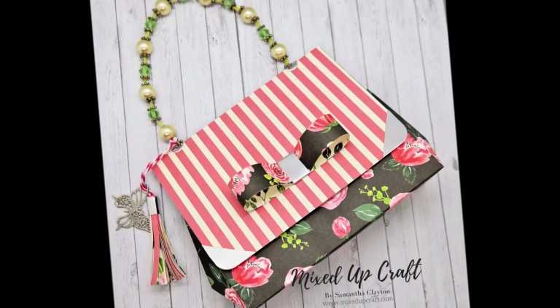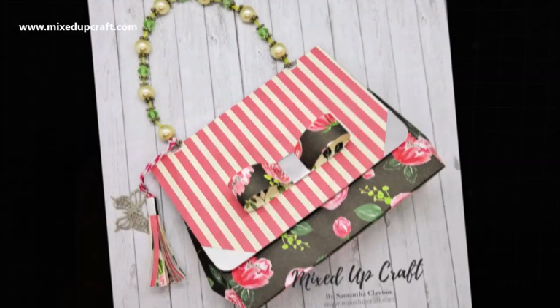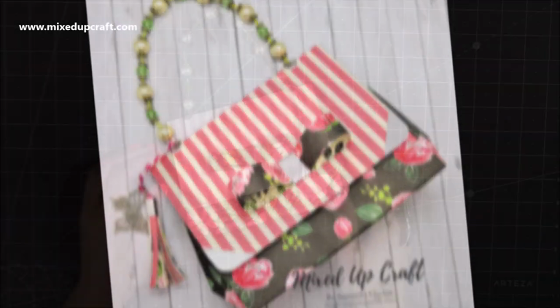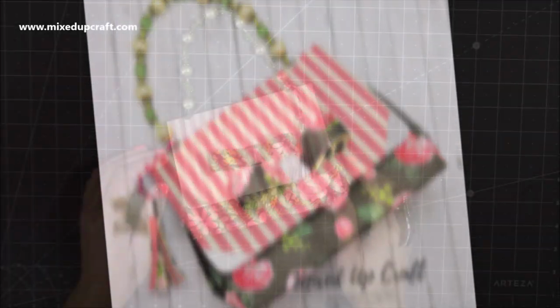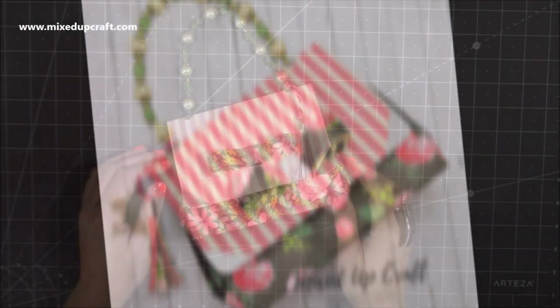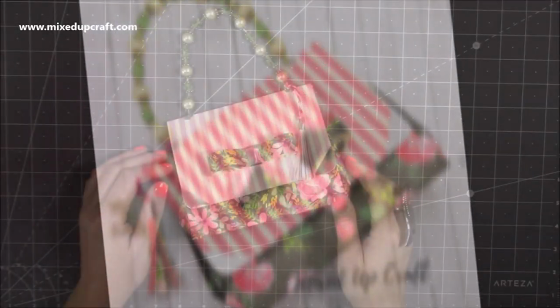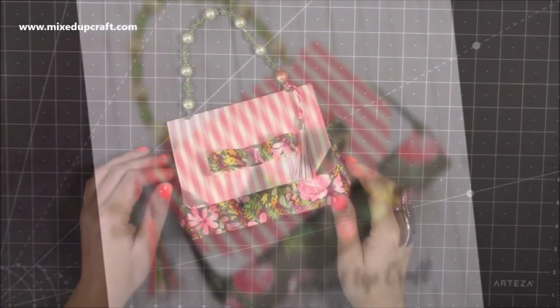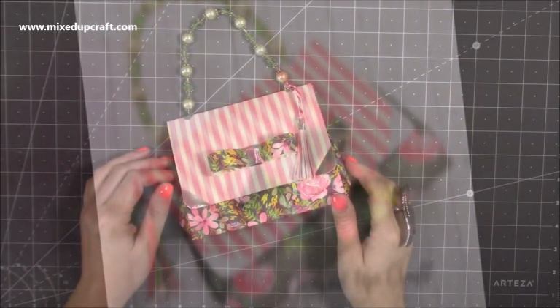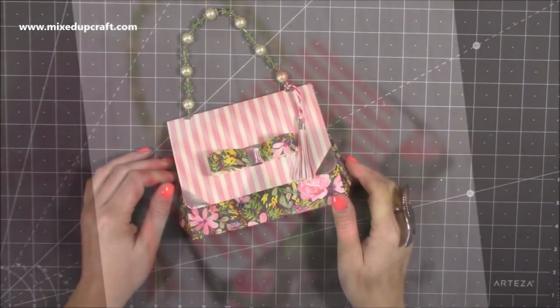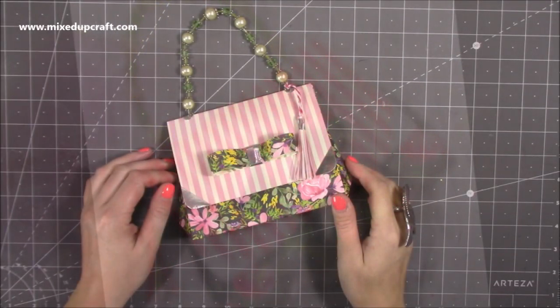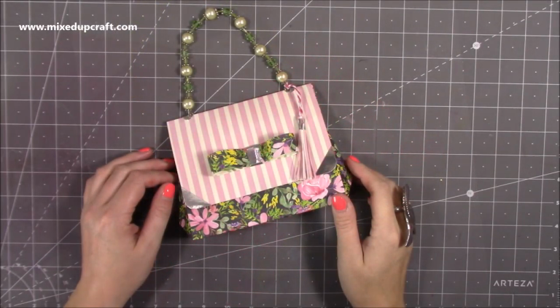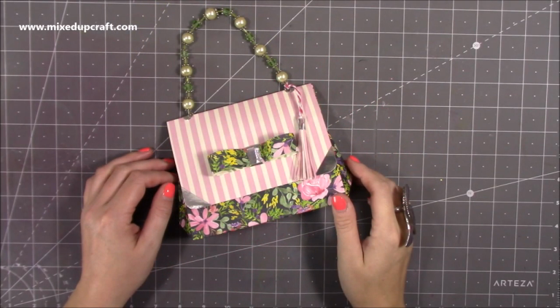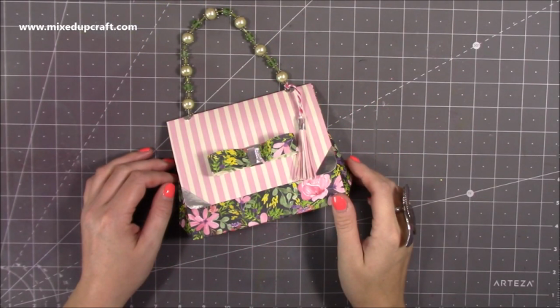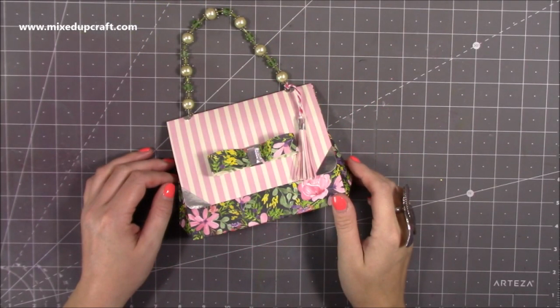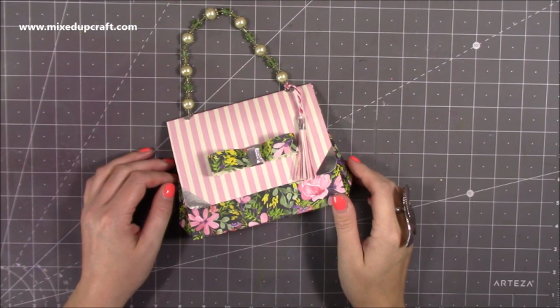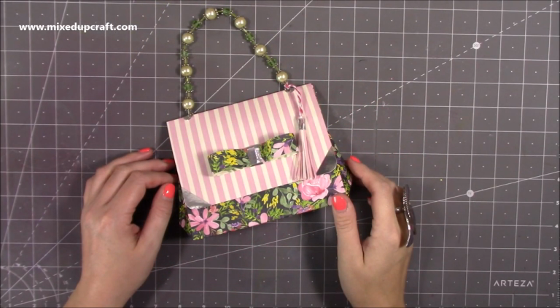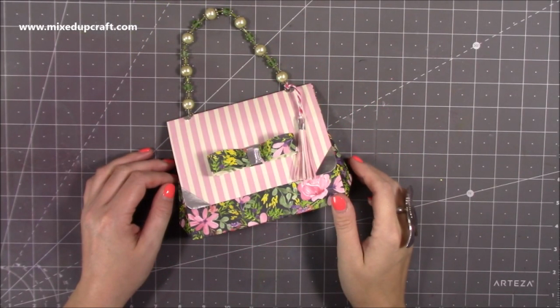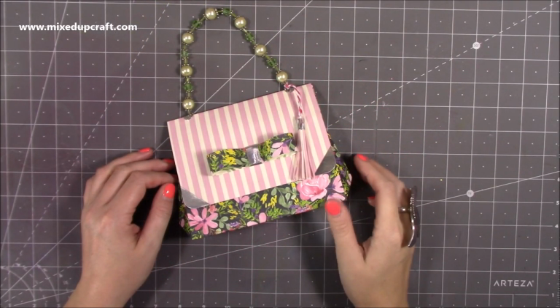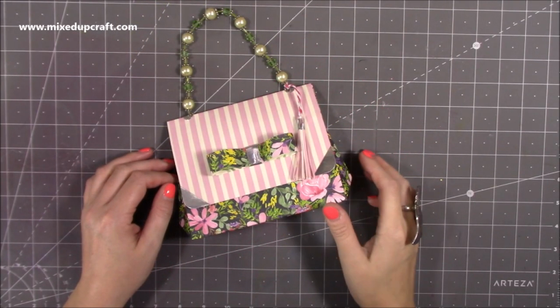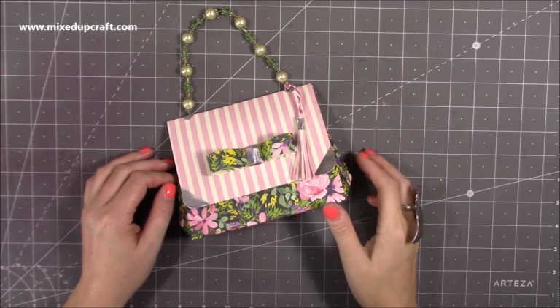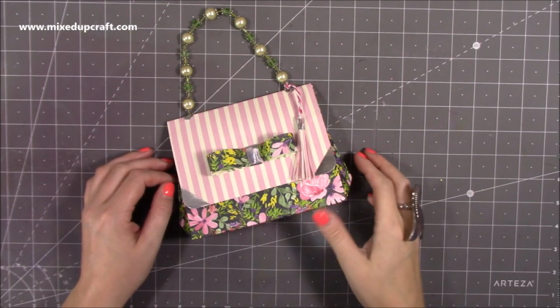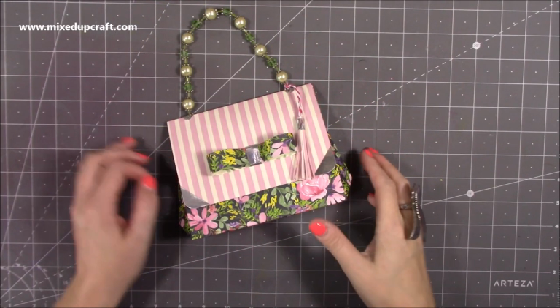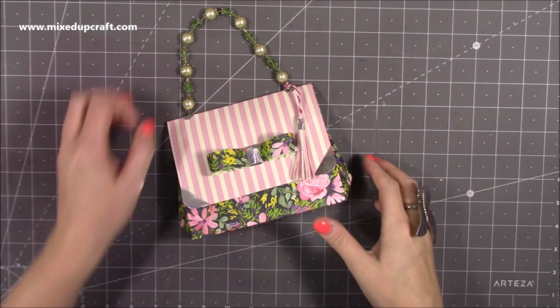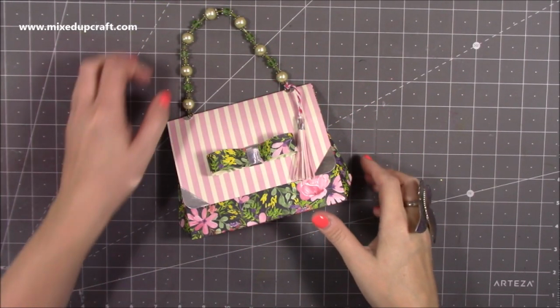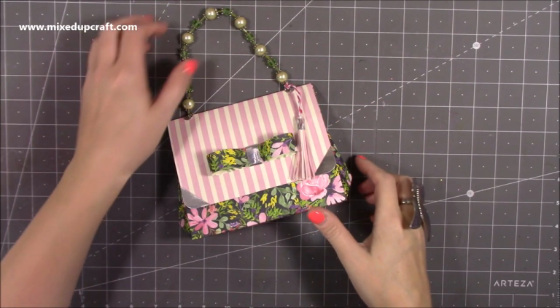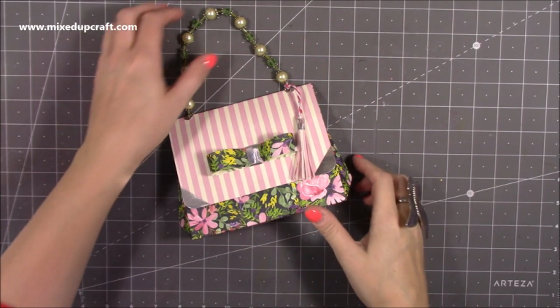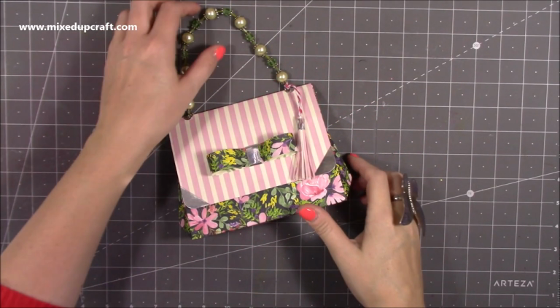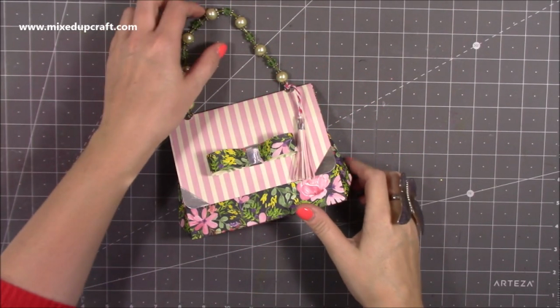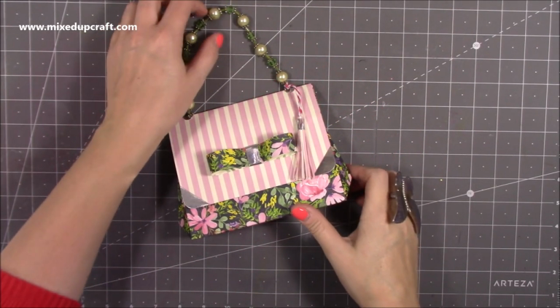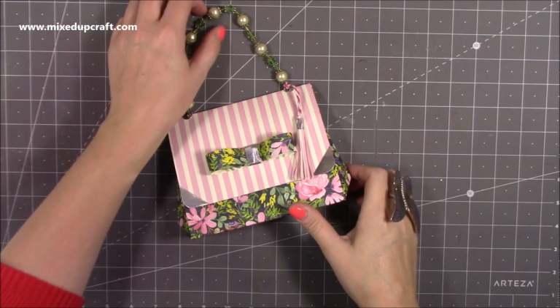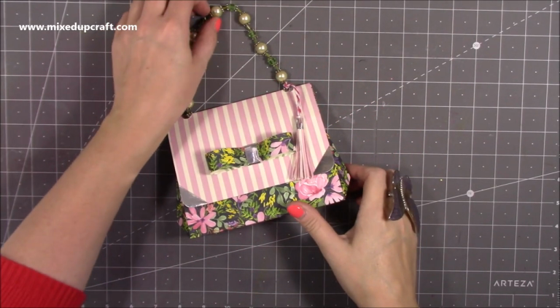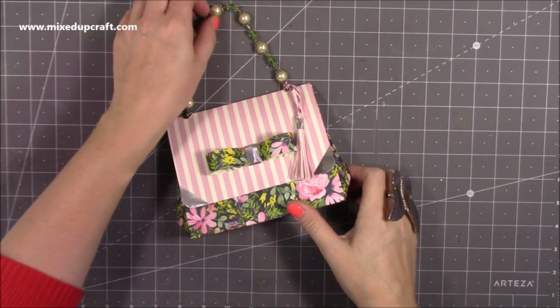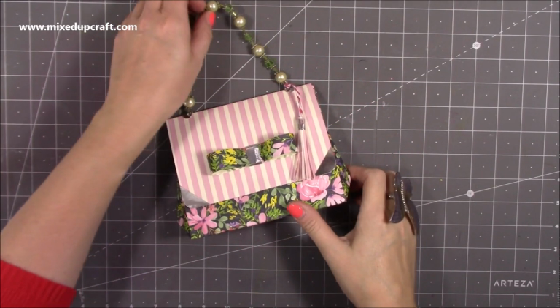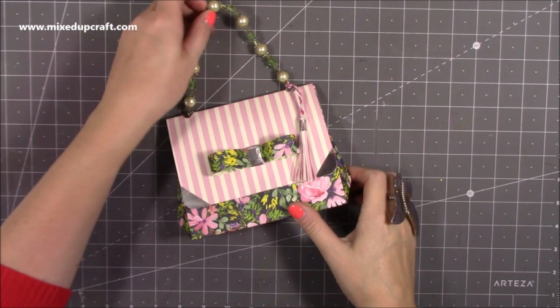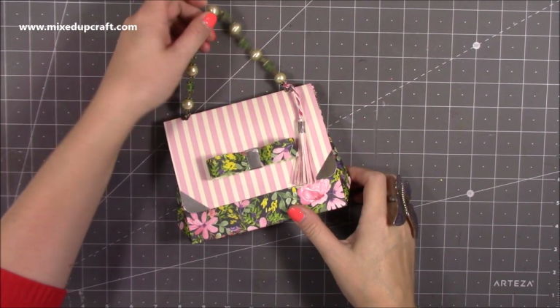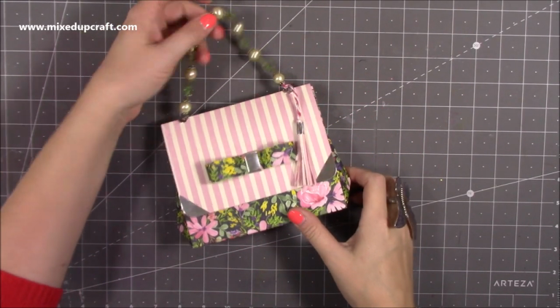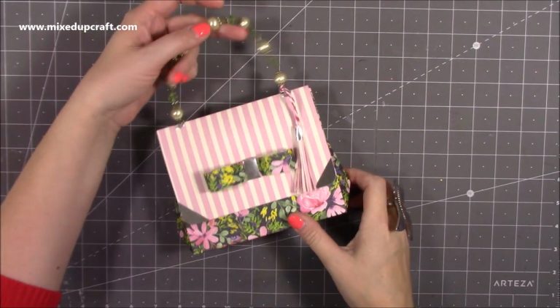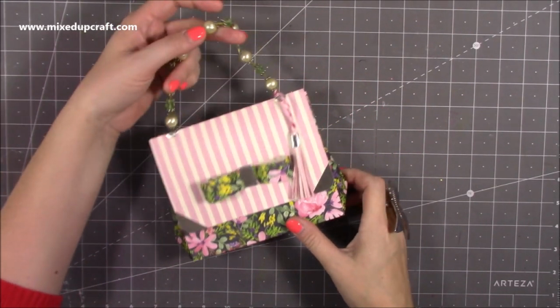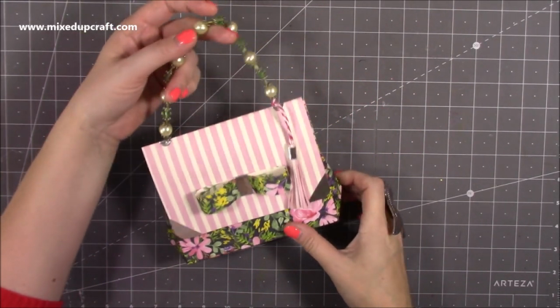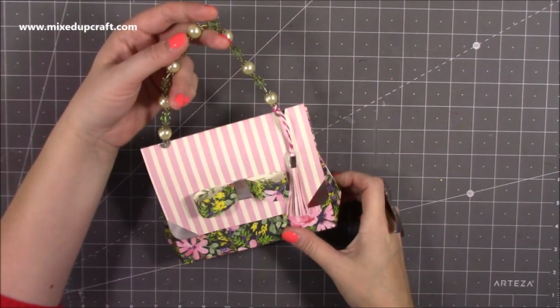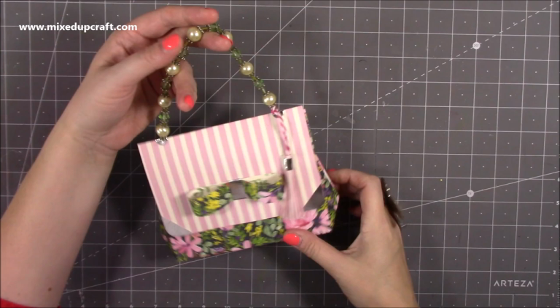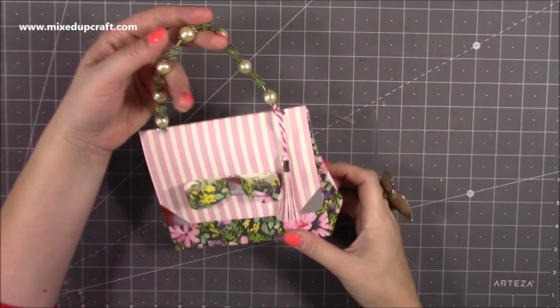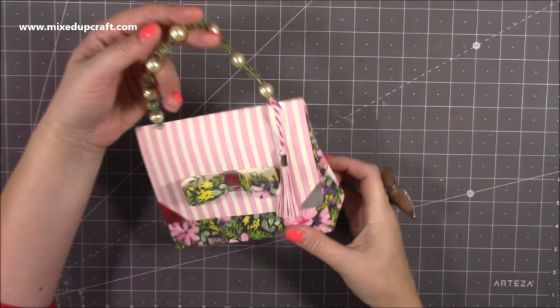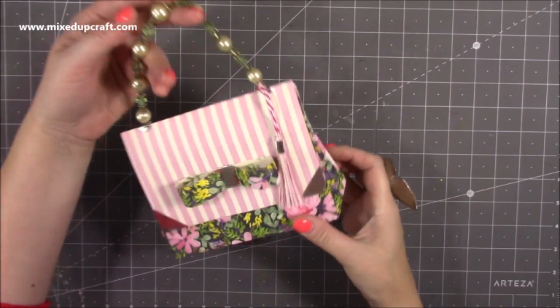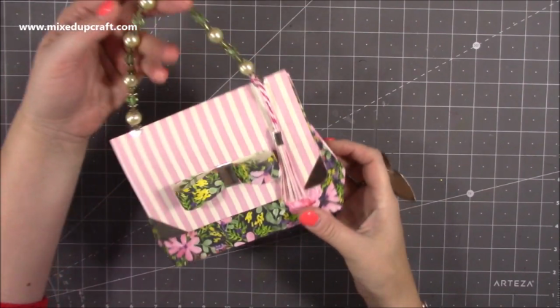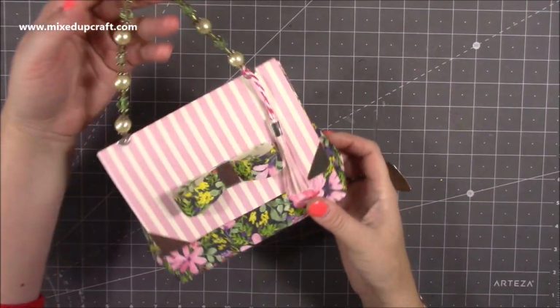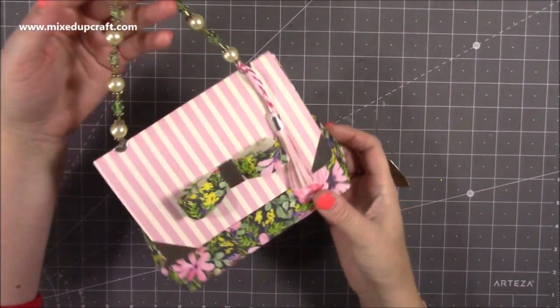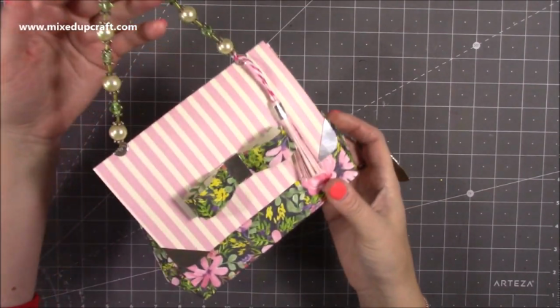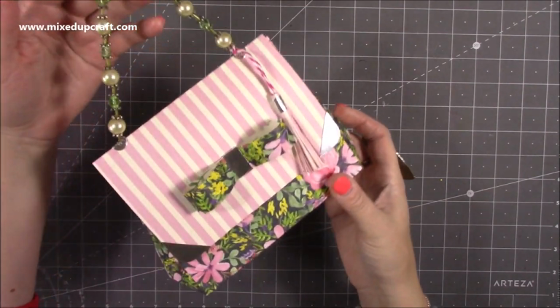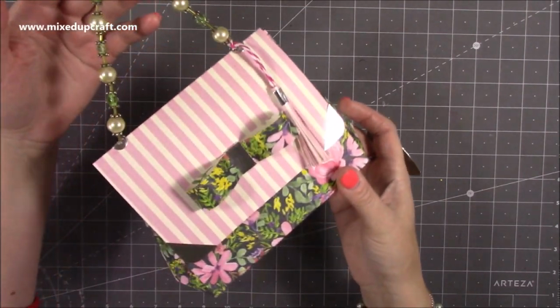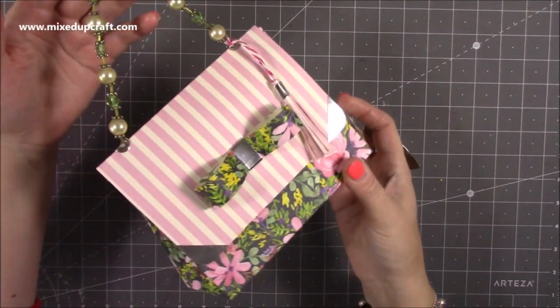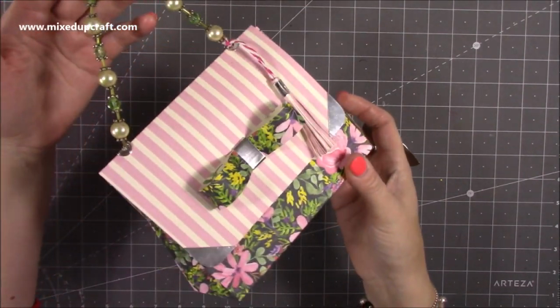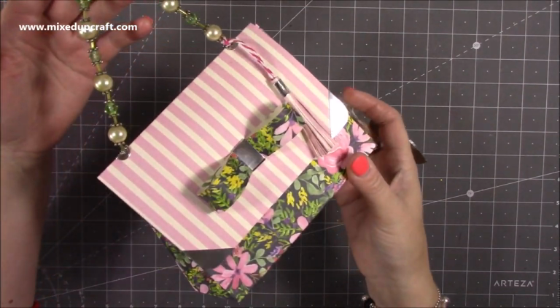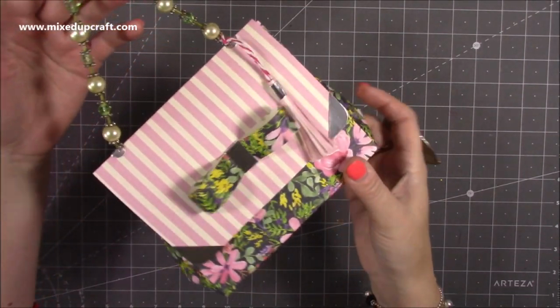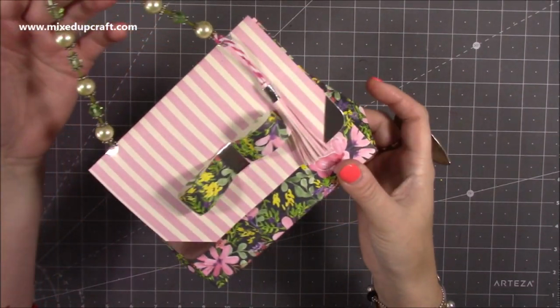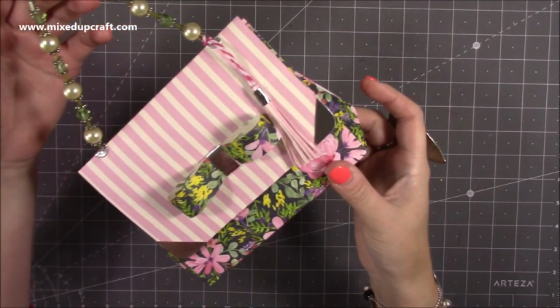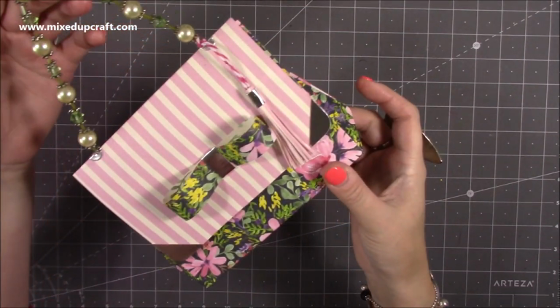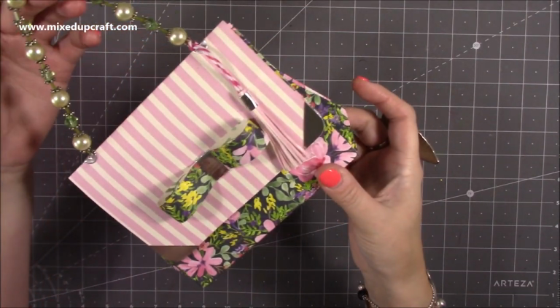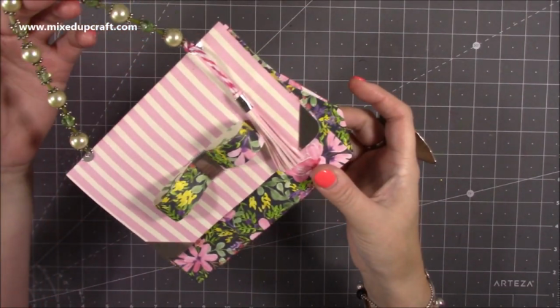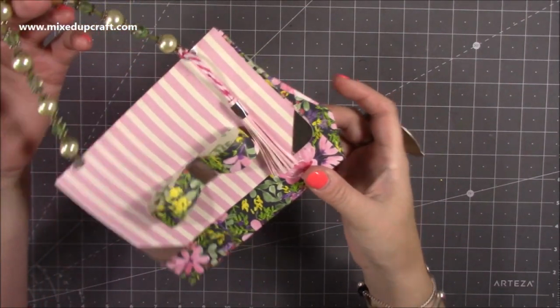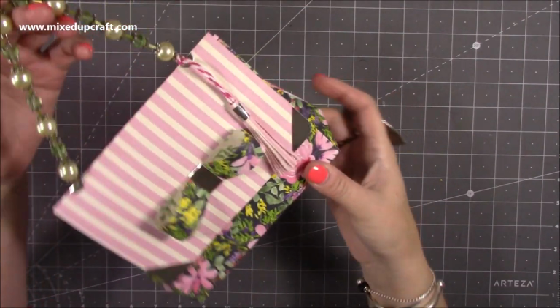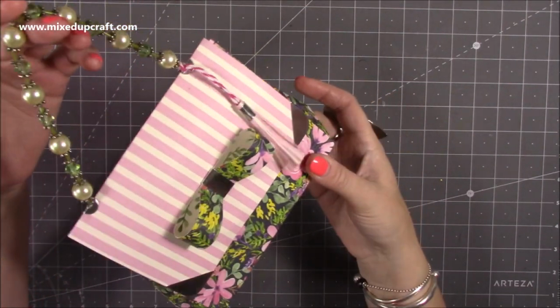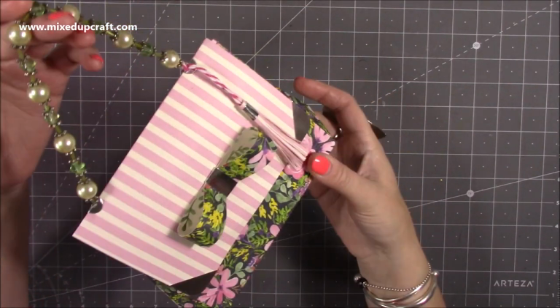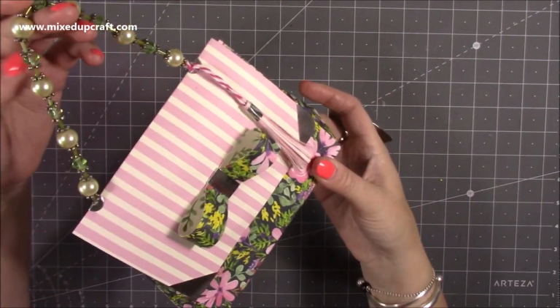Hi everybody, it's Sam at Mixed Up Craft. Thank you for watching my tutorial today. I'm going to be showing you how to make this adorable mini faceted gift bag.